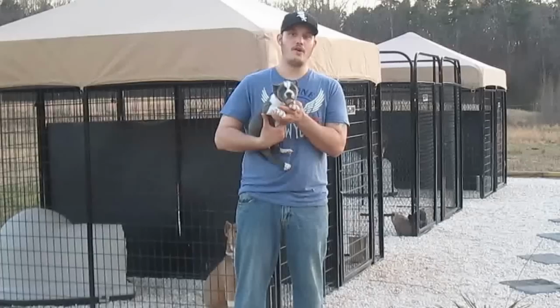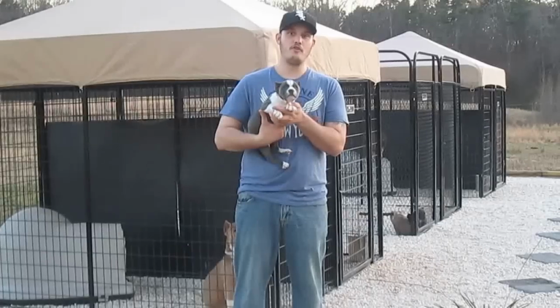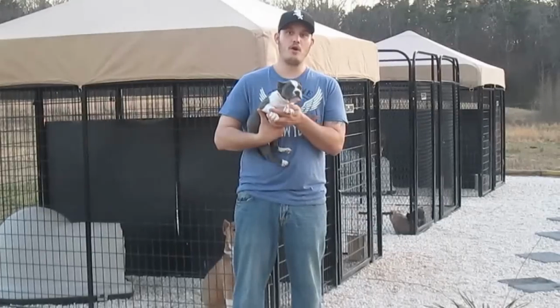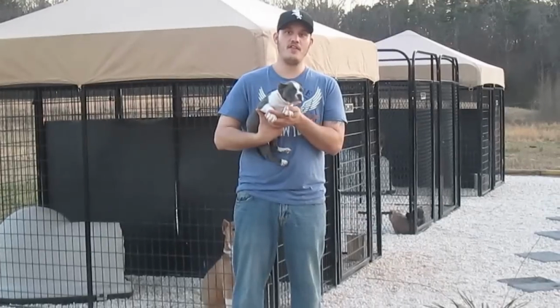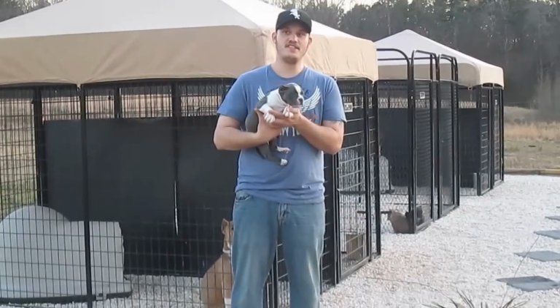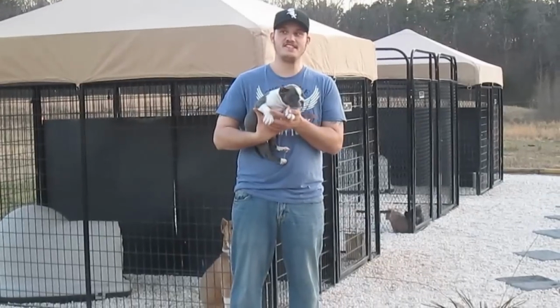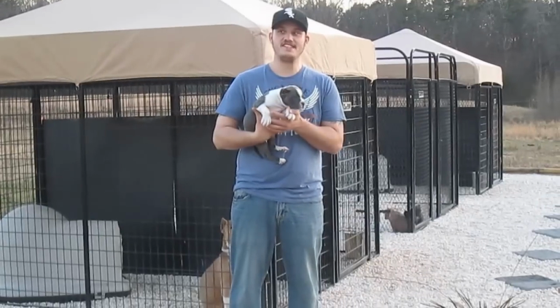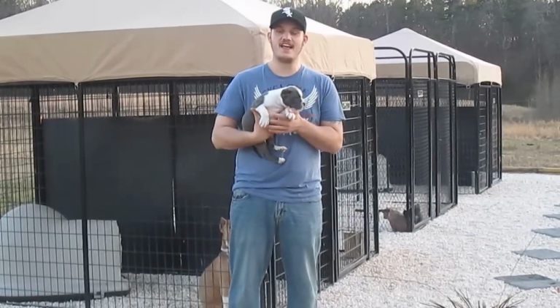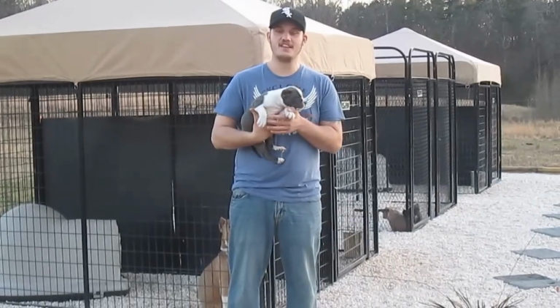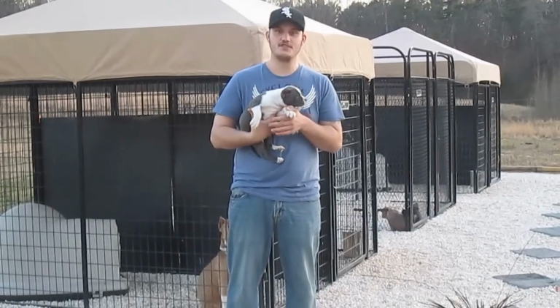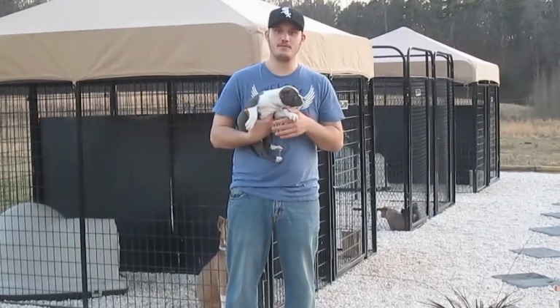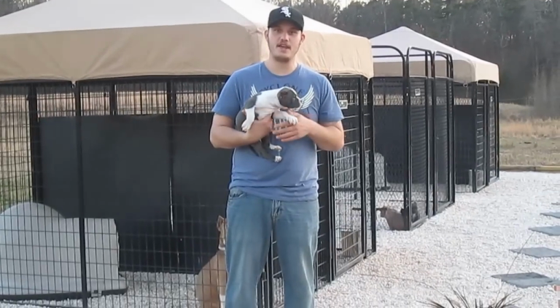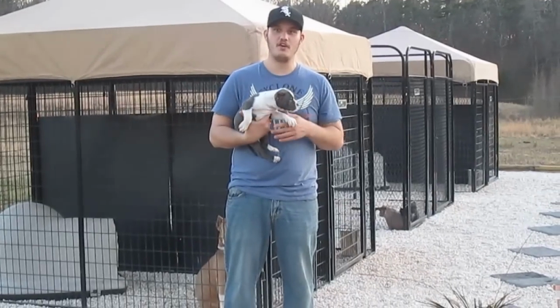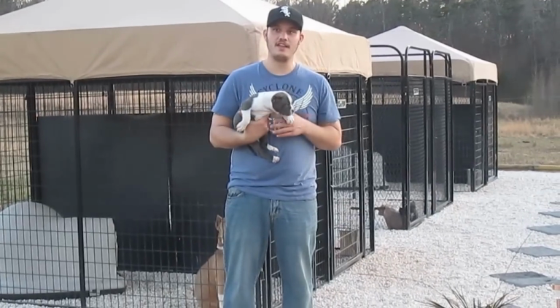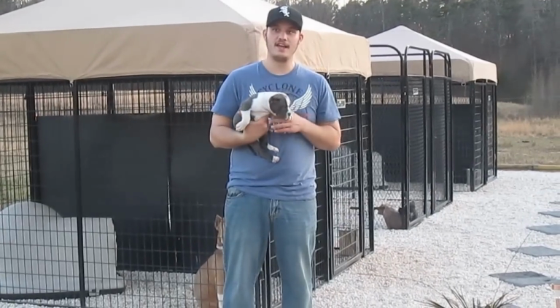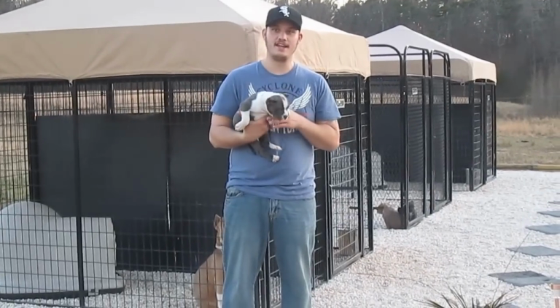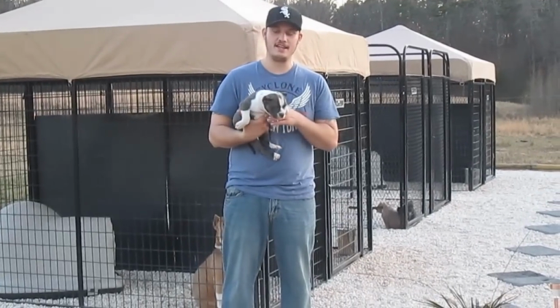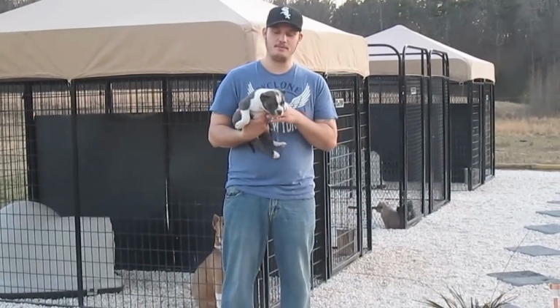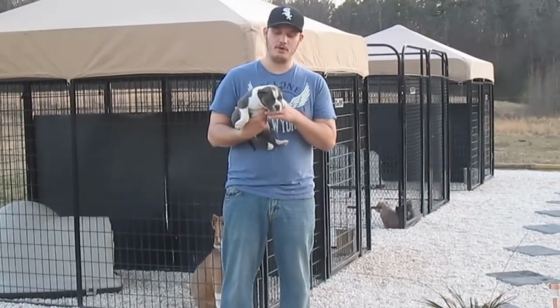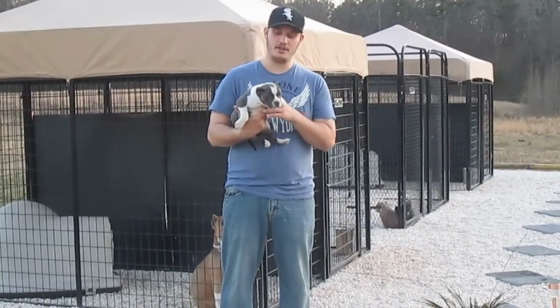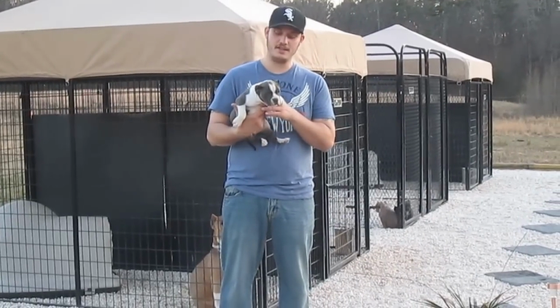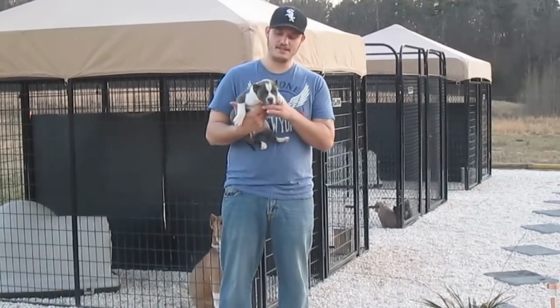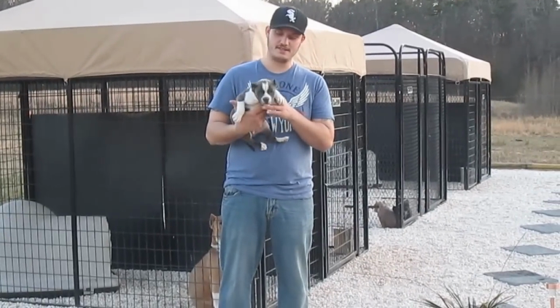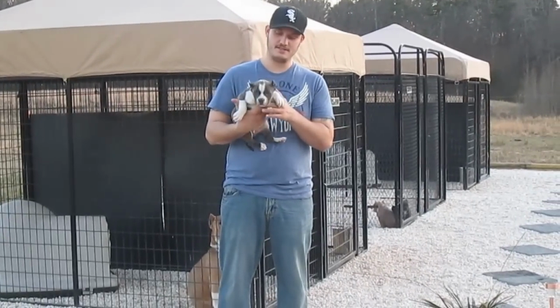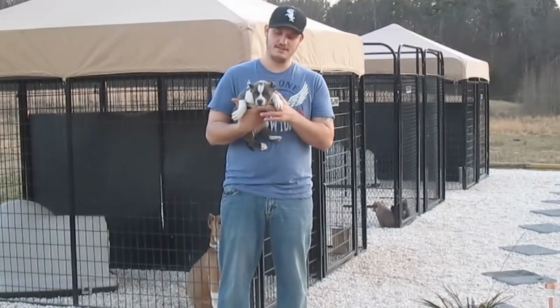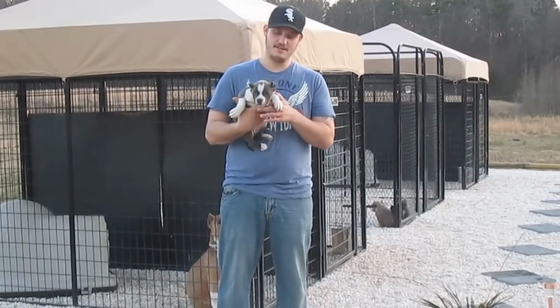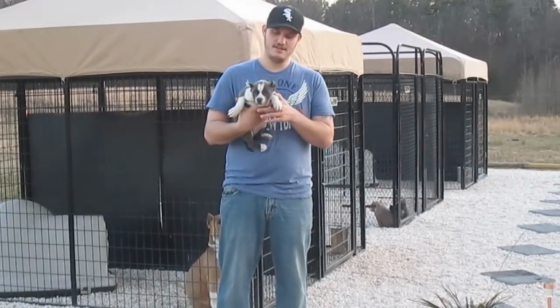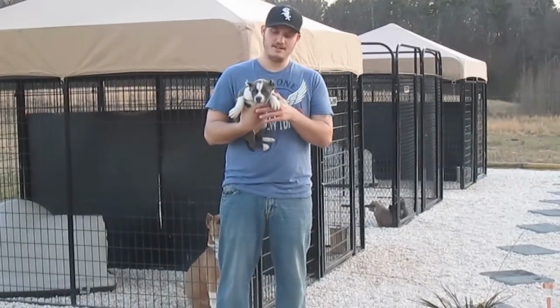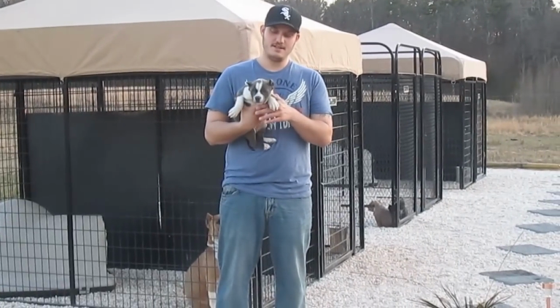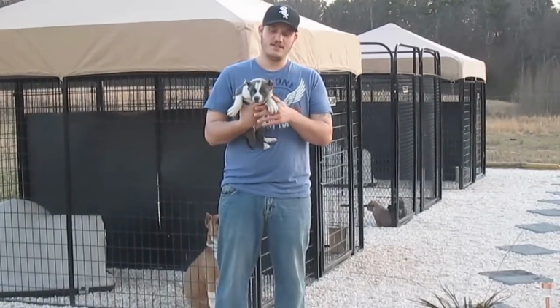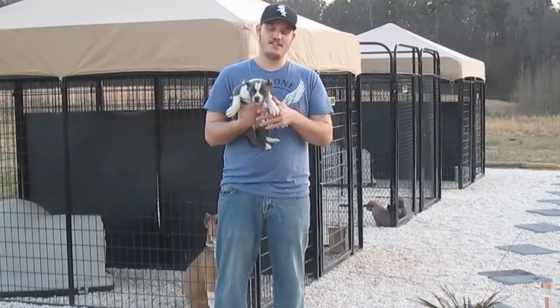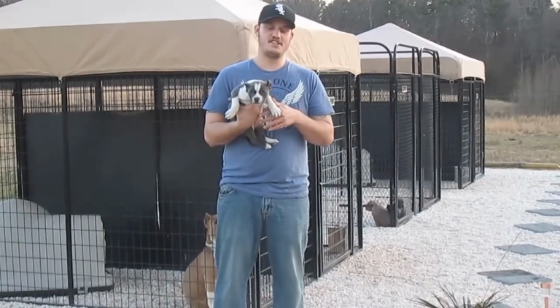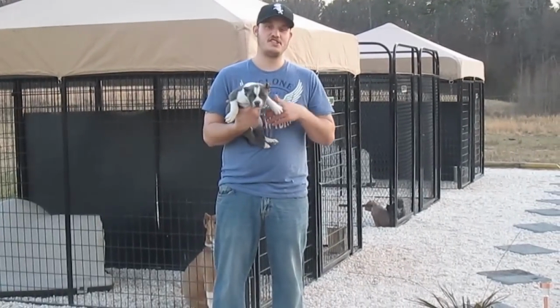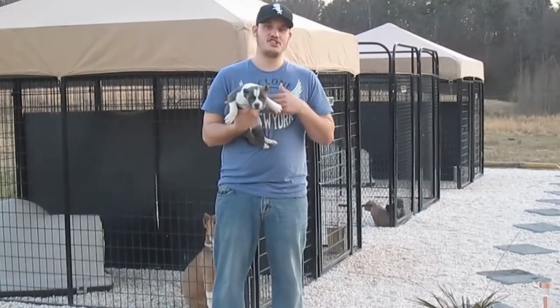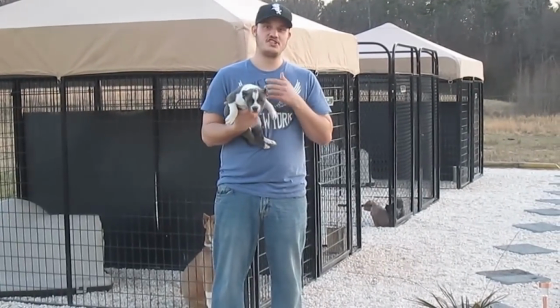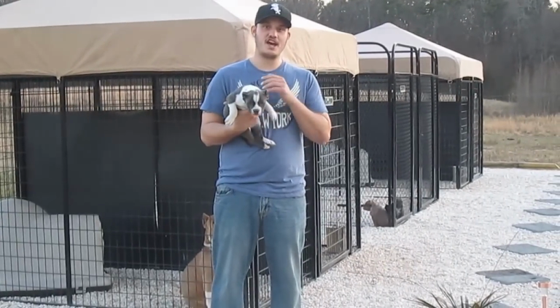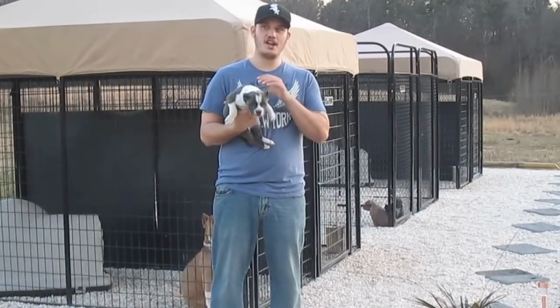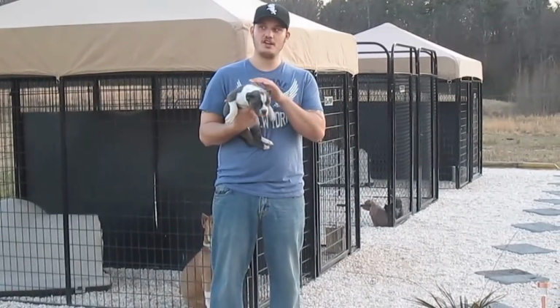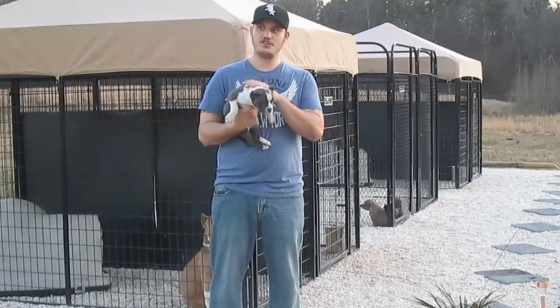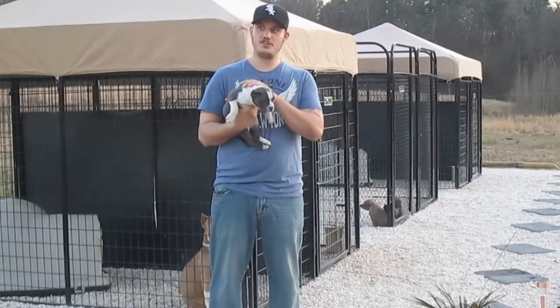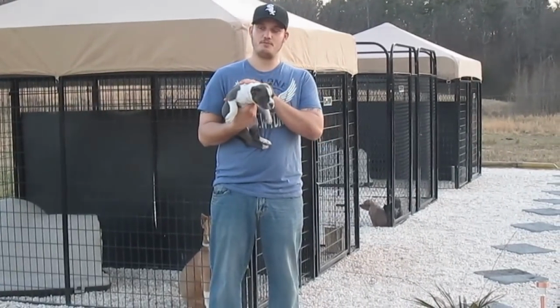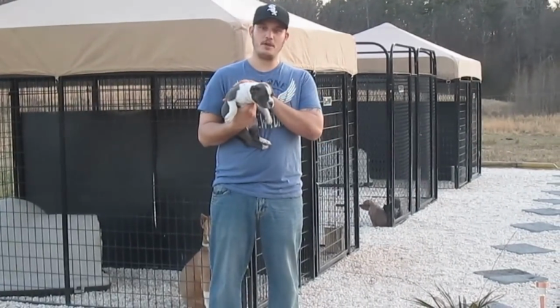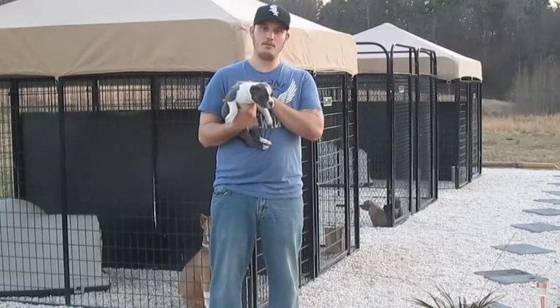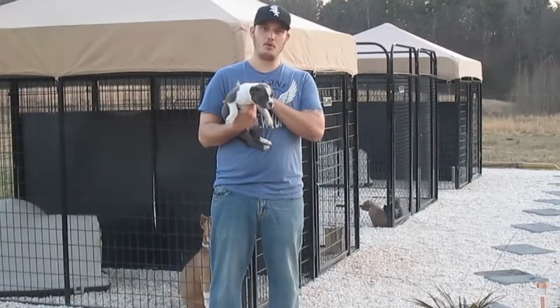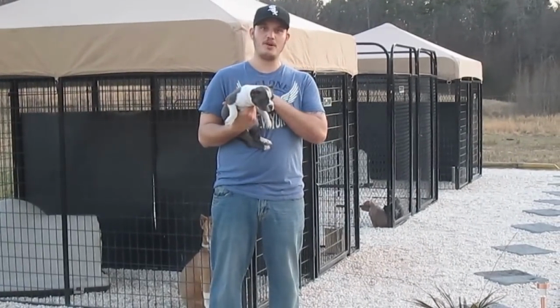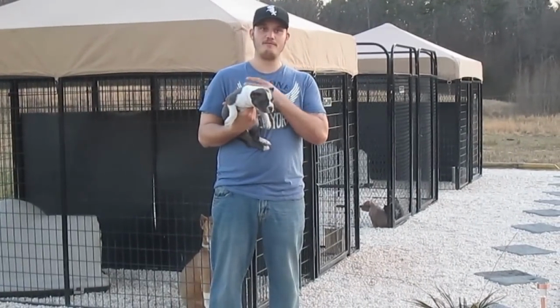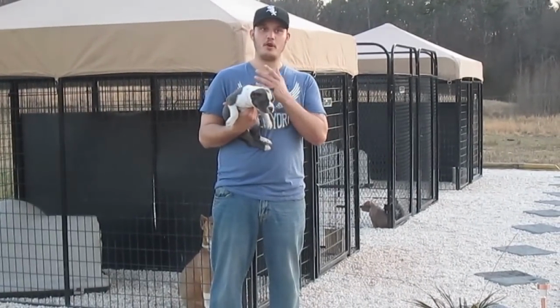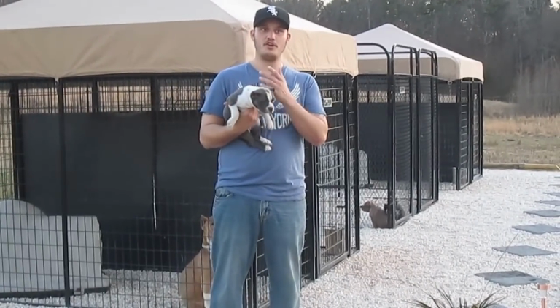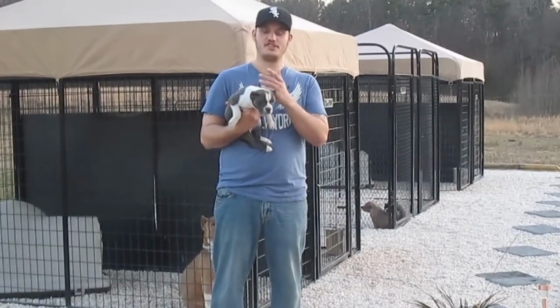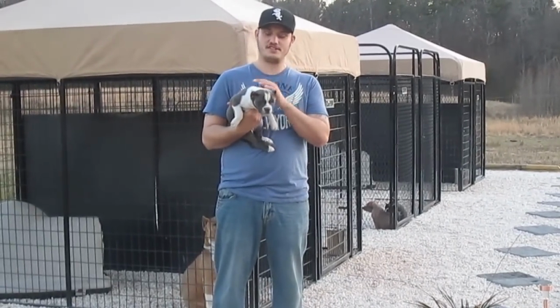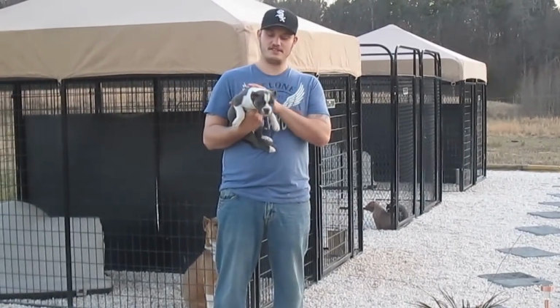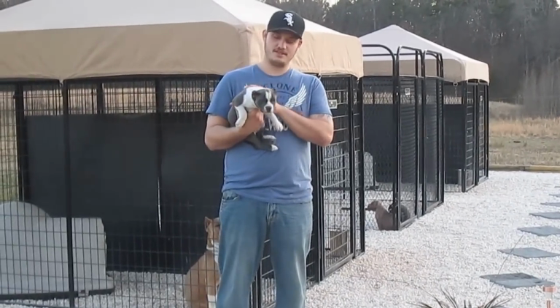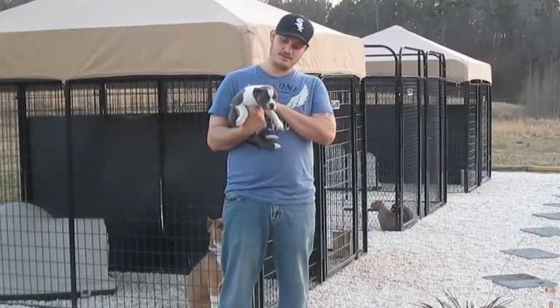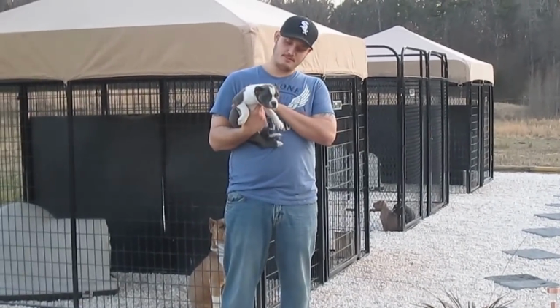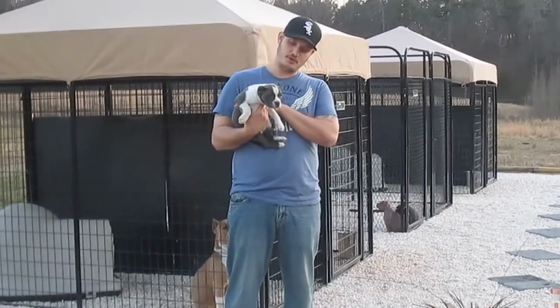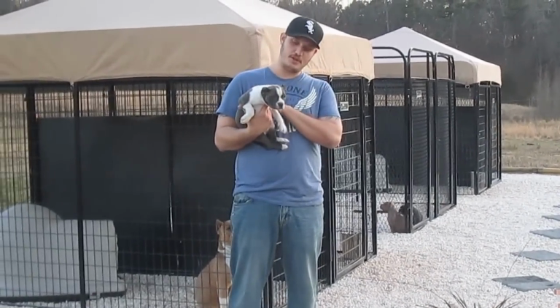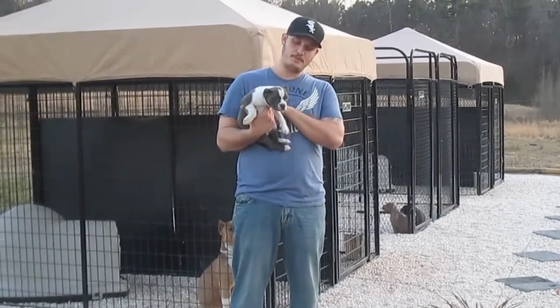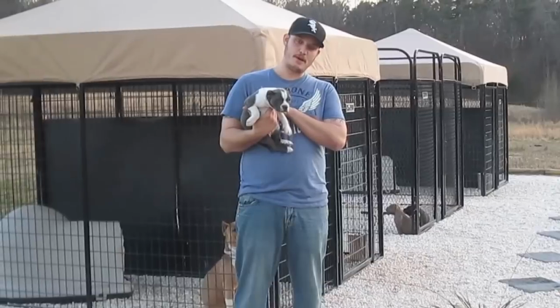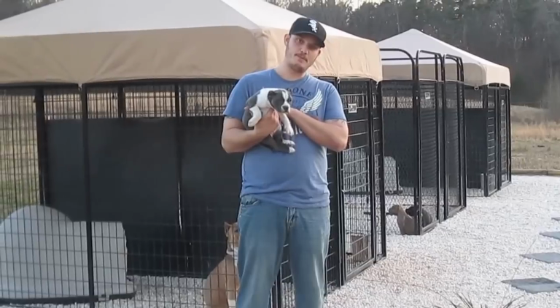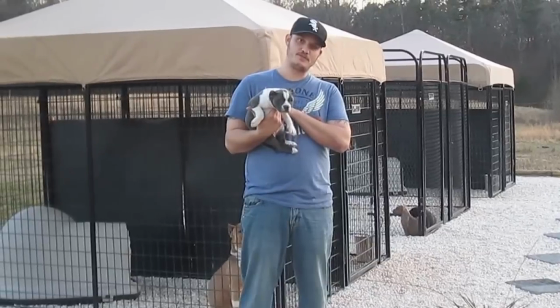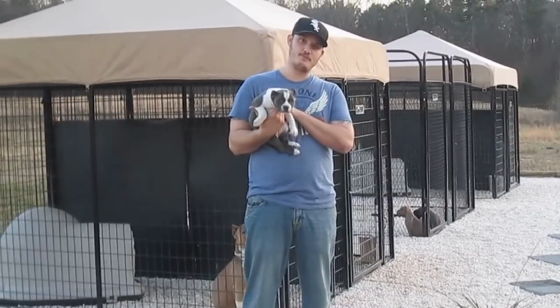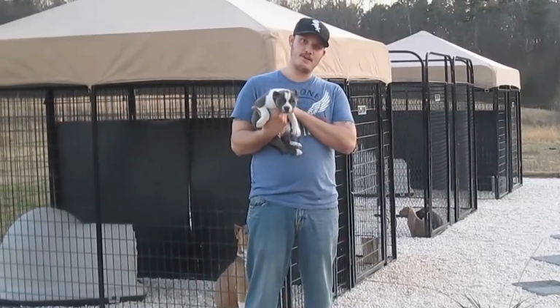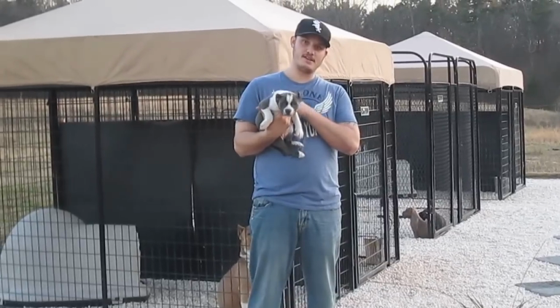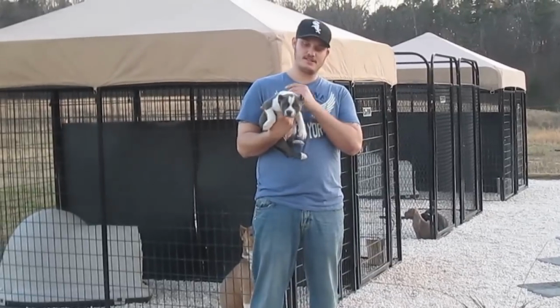Hello everyone, this is Alex from Carolina Elite Bullies. This is a shout out to the people who have purchased bully puppies from us.